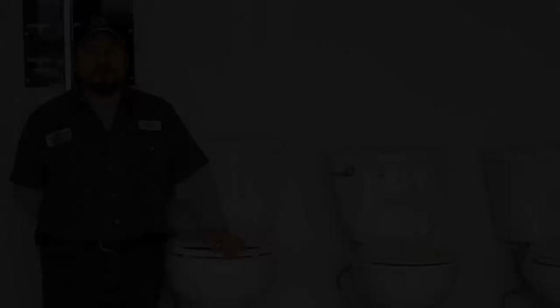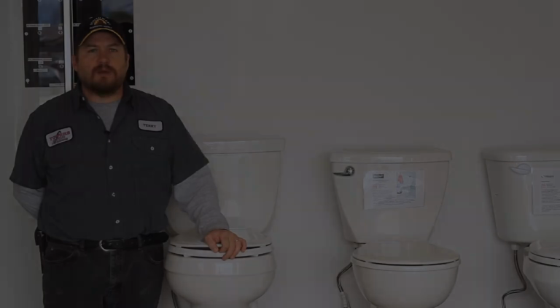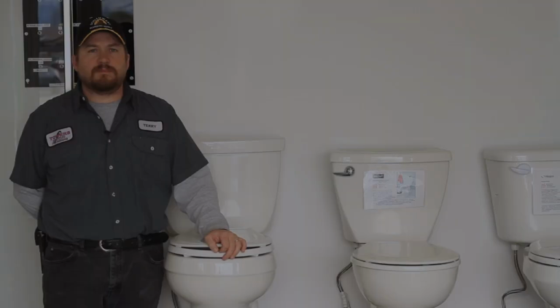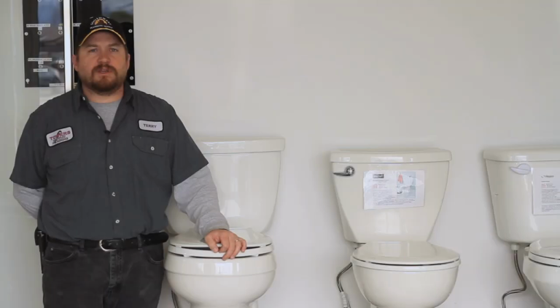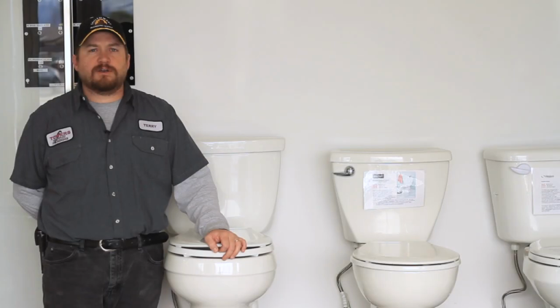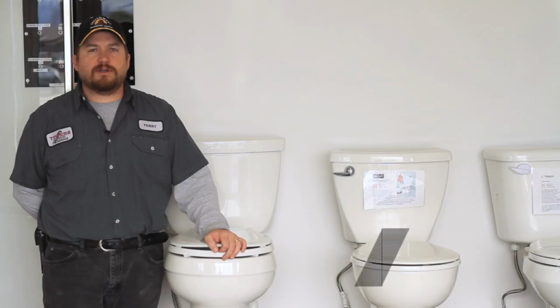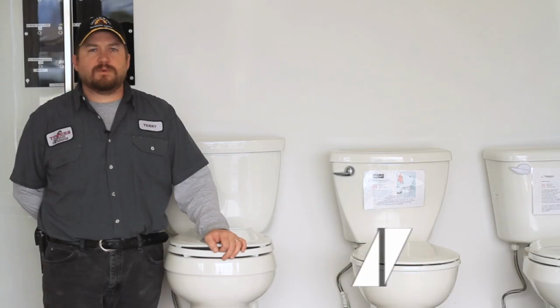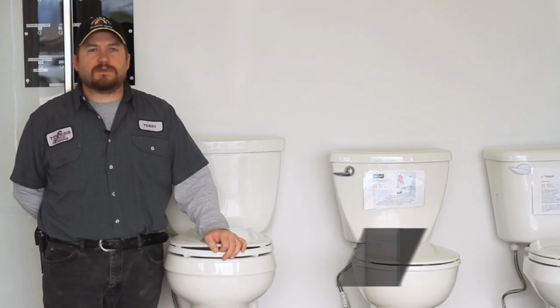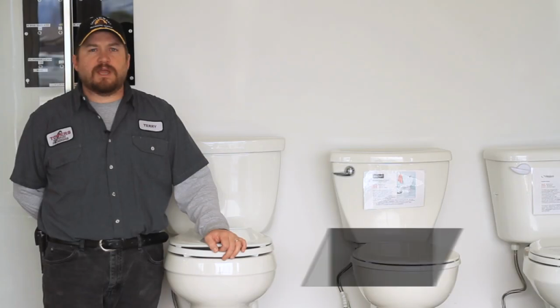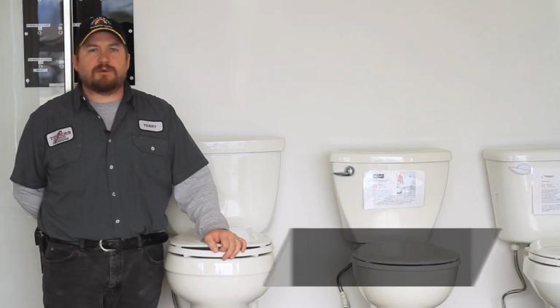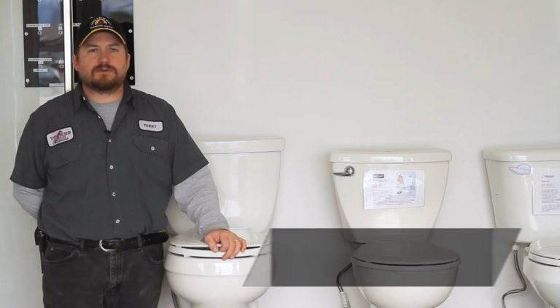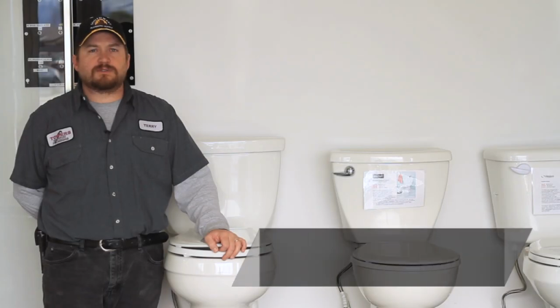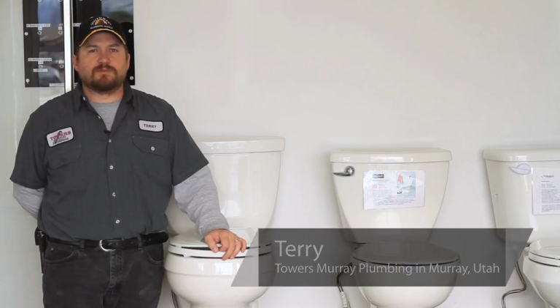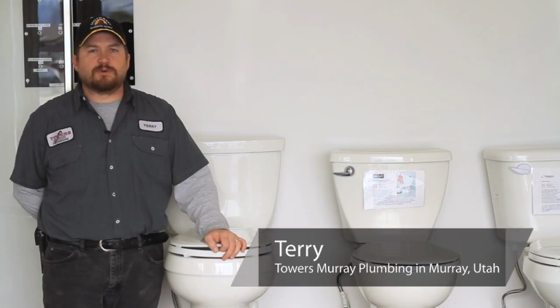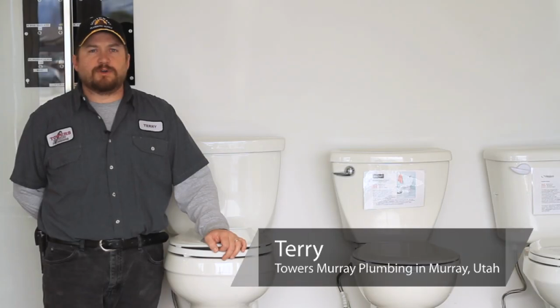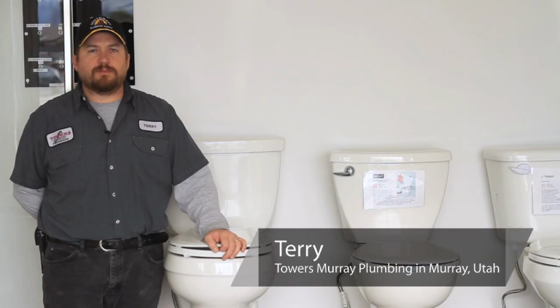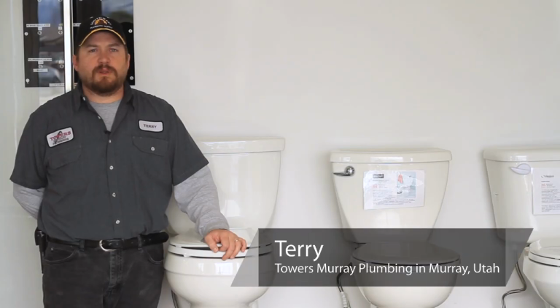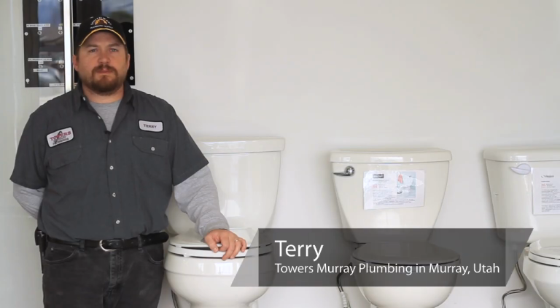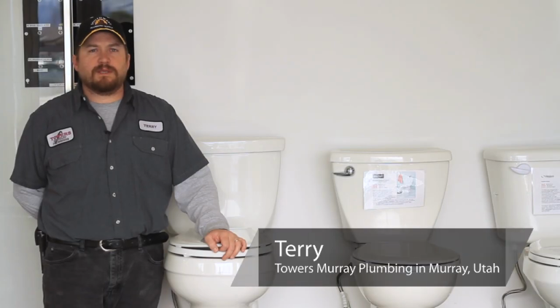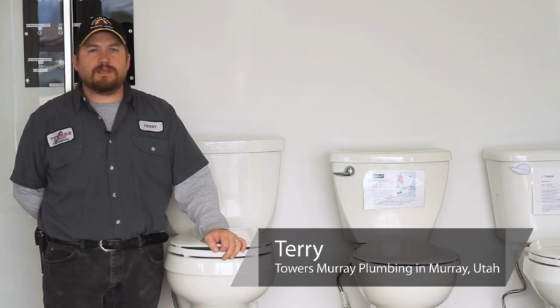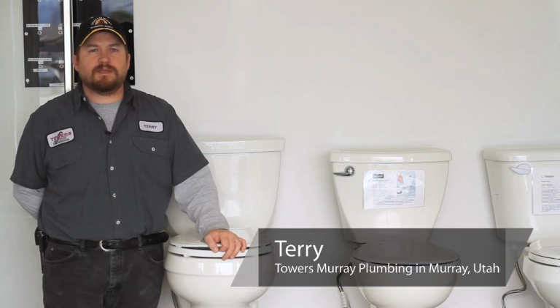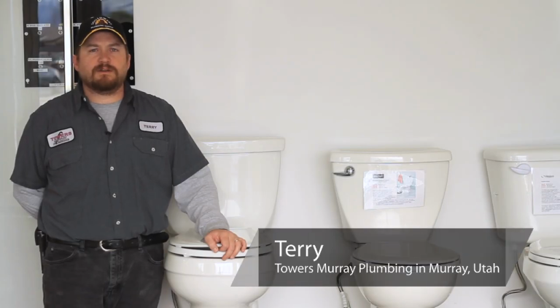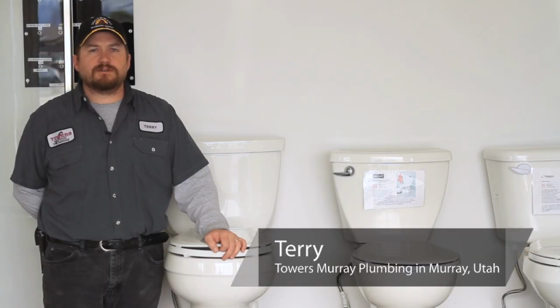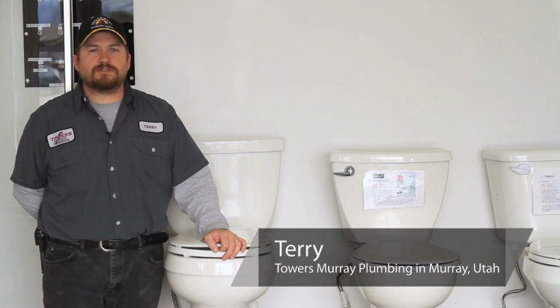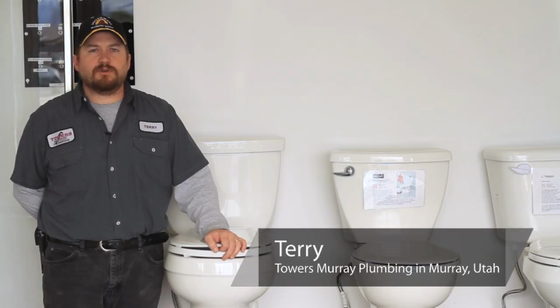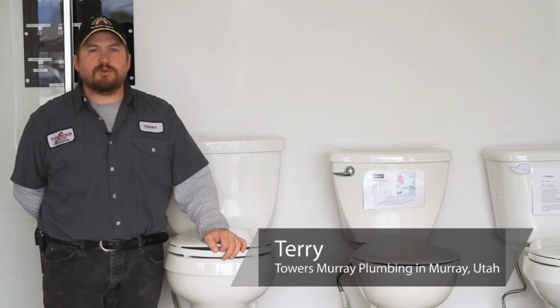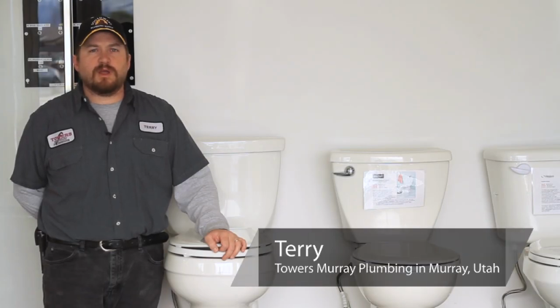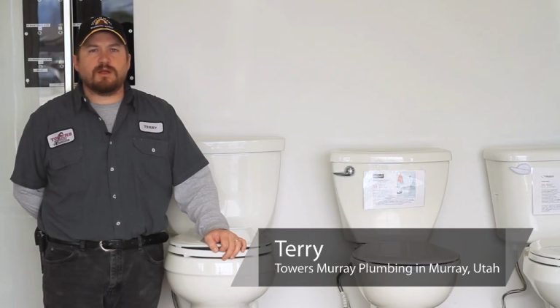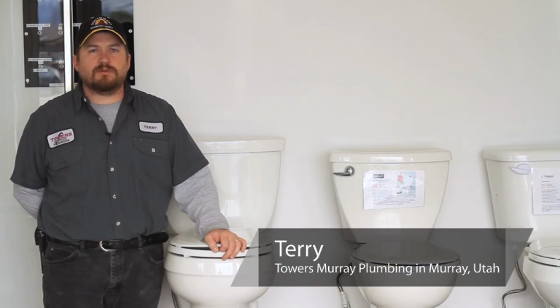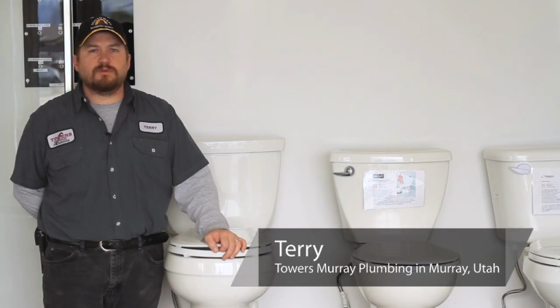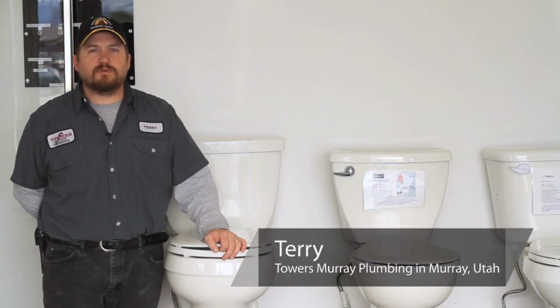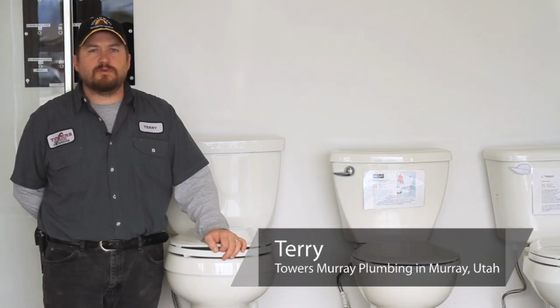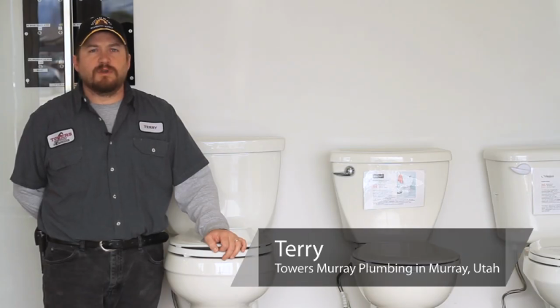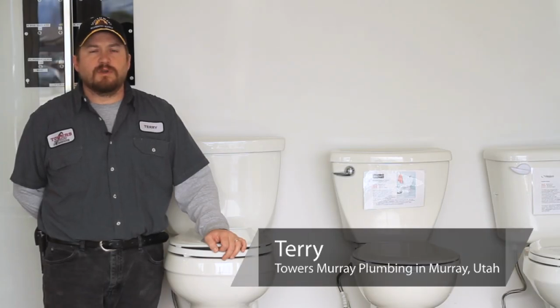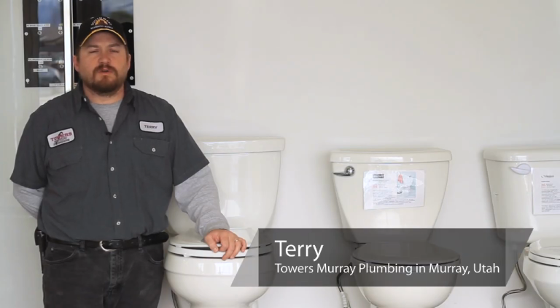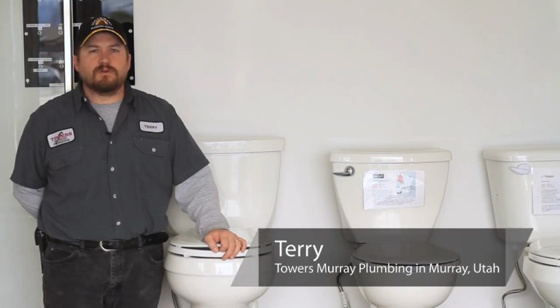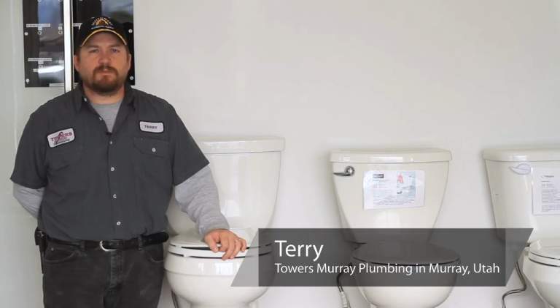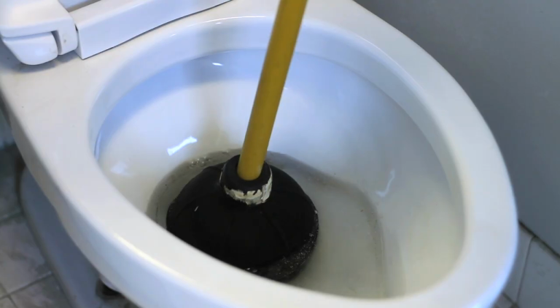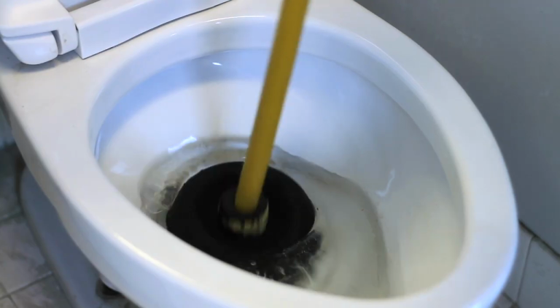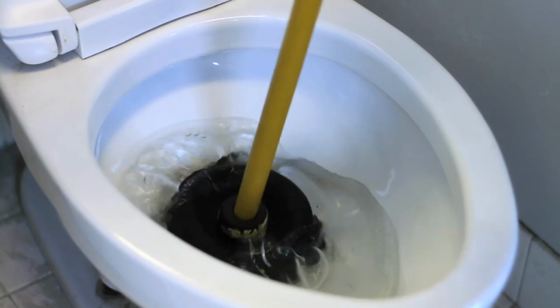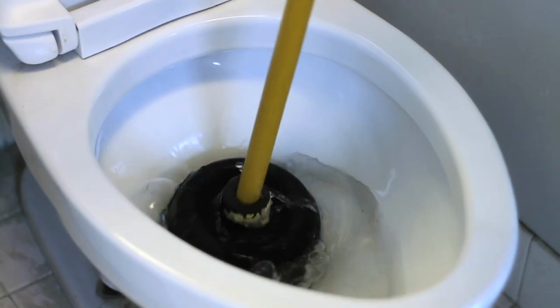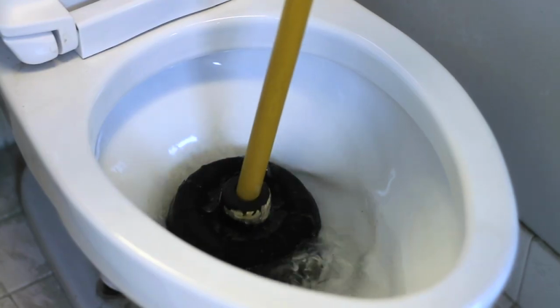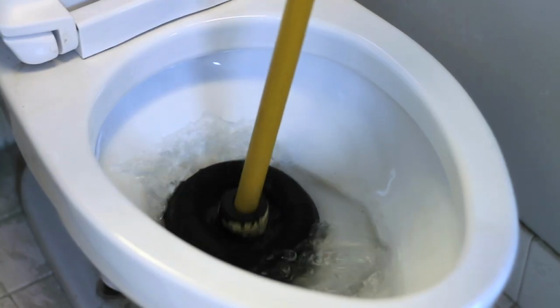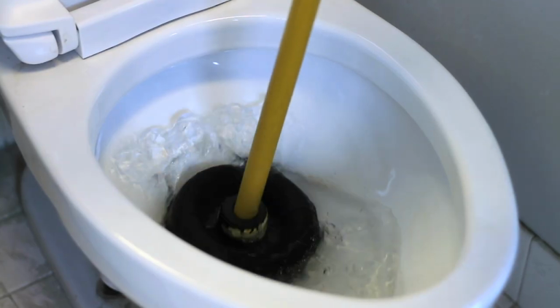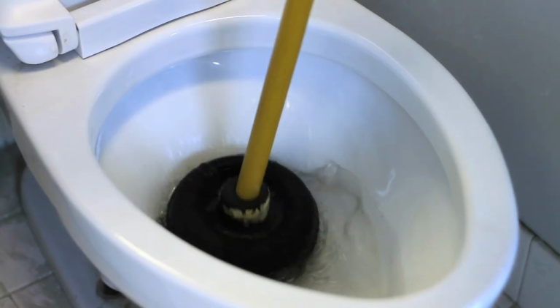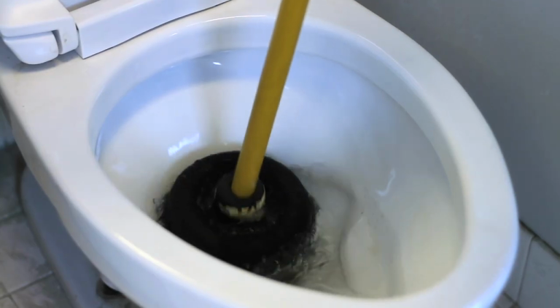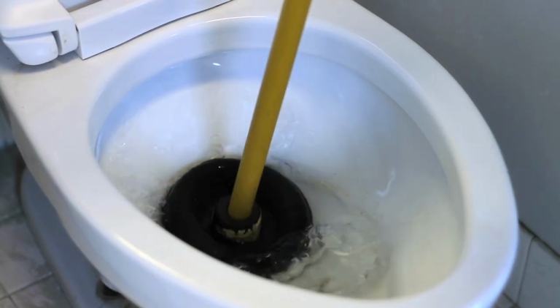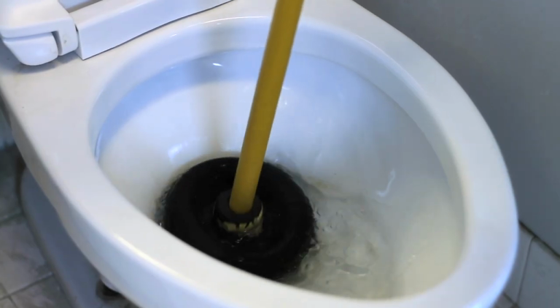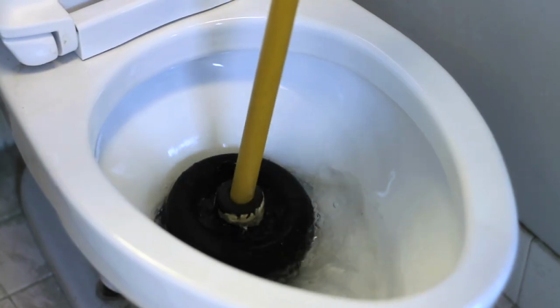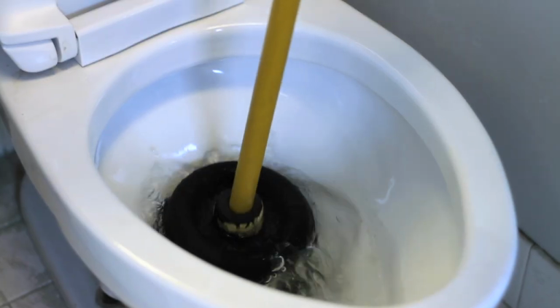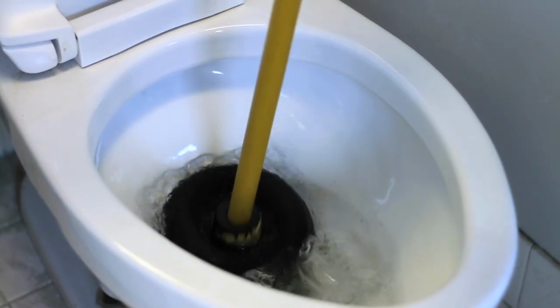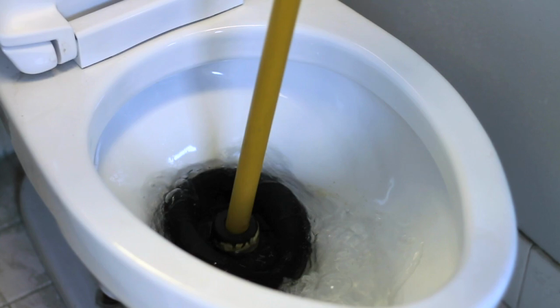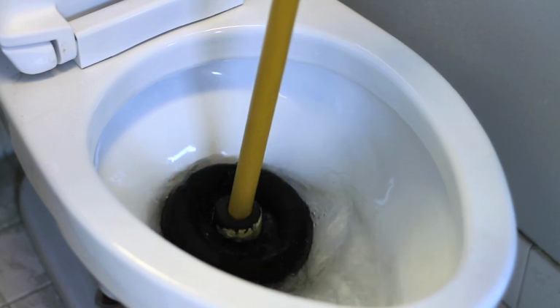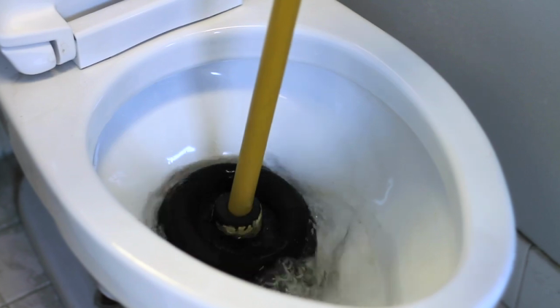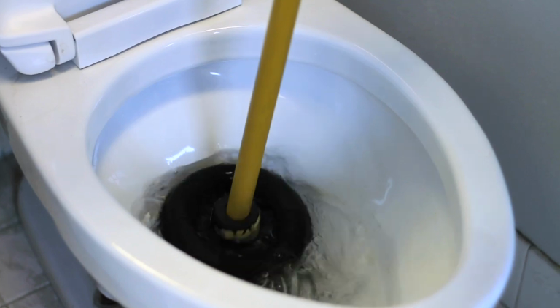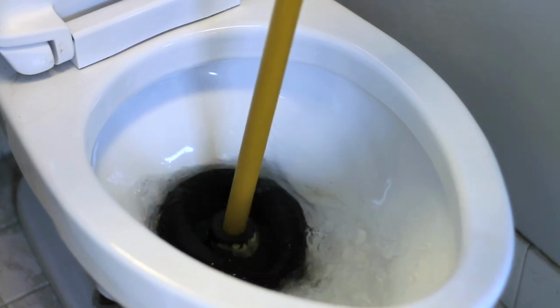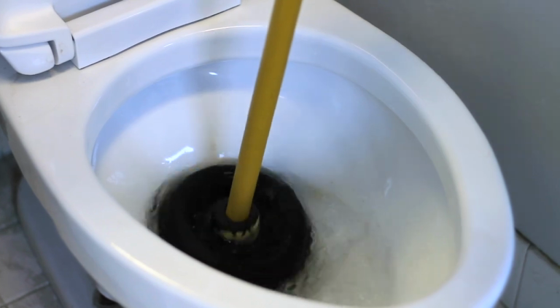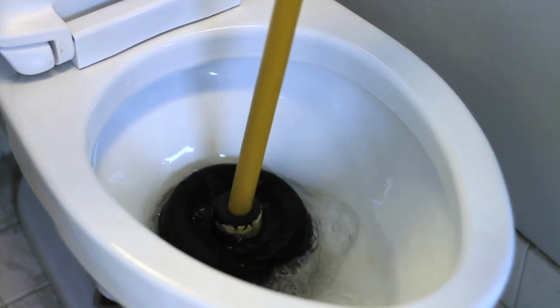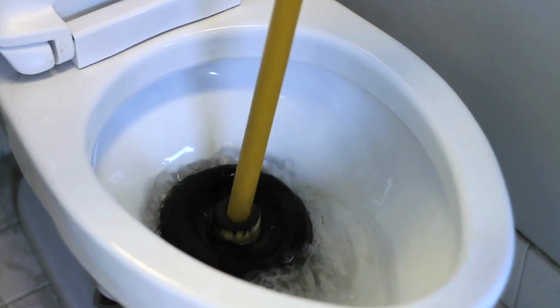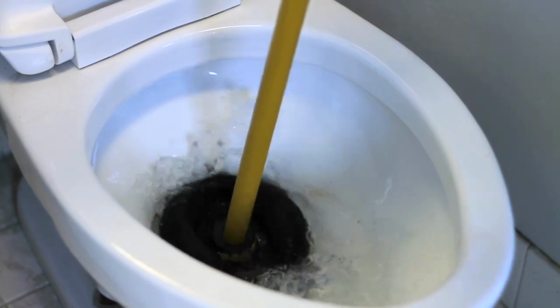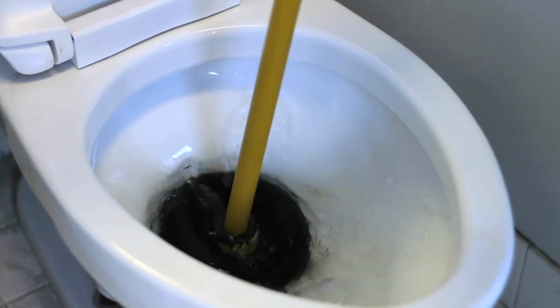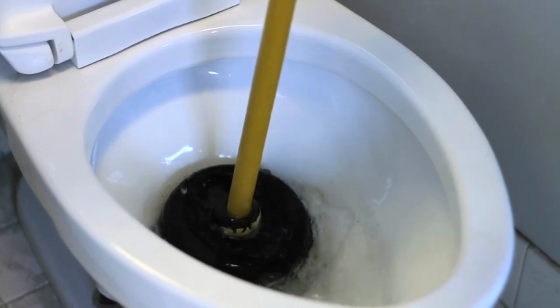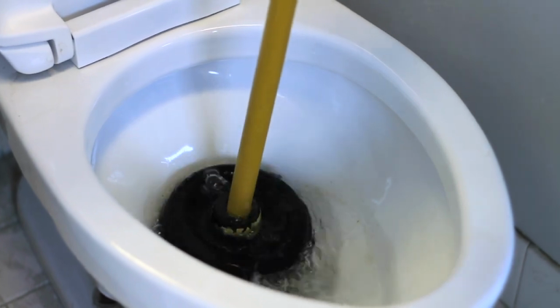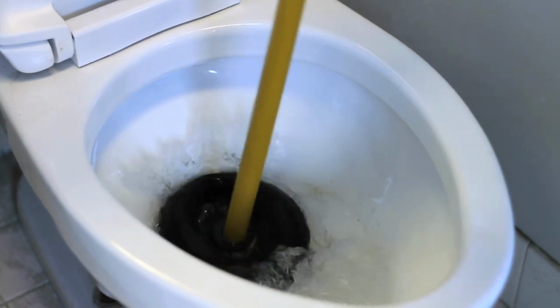I'm Terry with Towers Murray Plumbing, here to show you how to repair a toilet bowl that is not flushing.